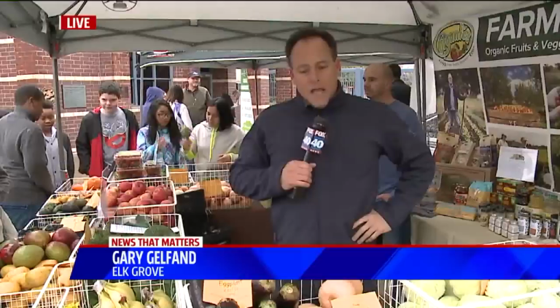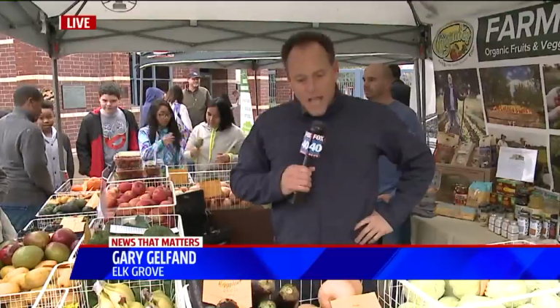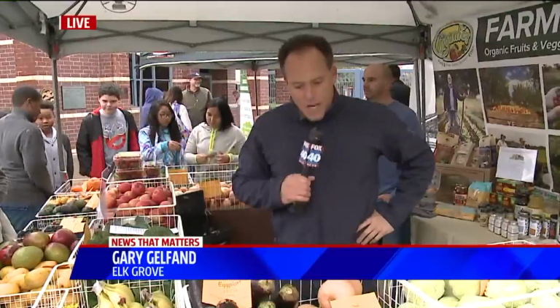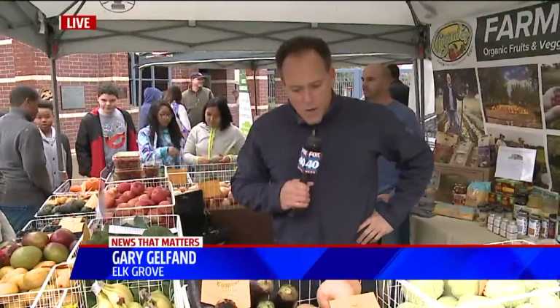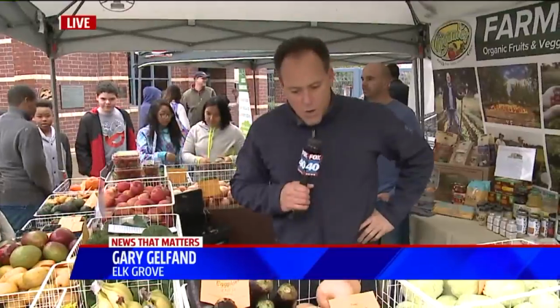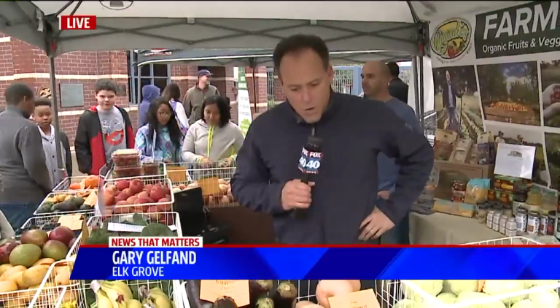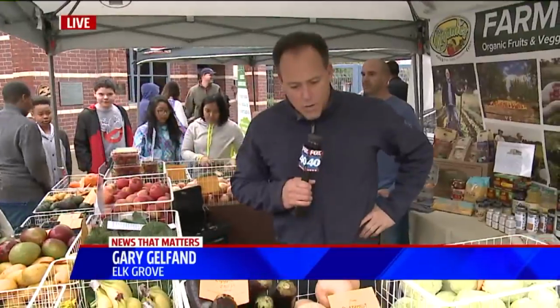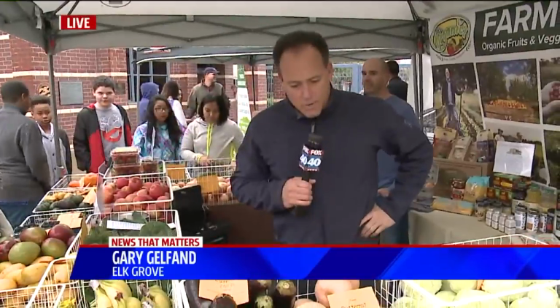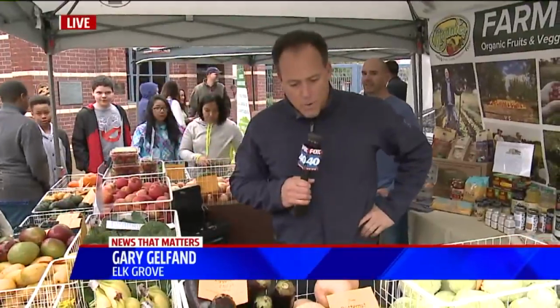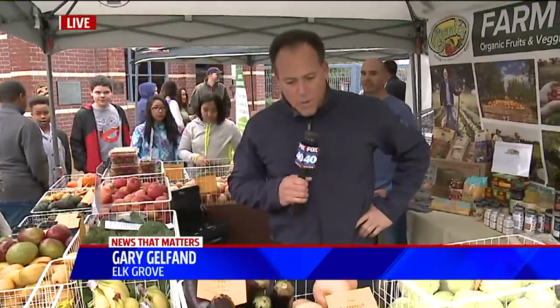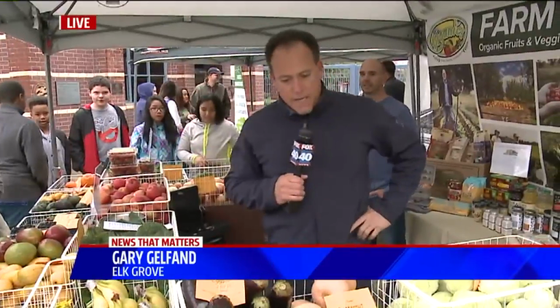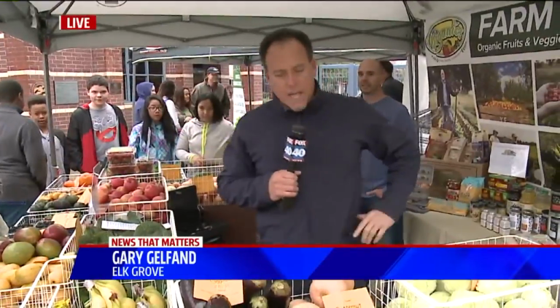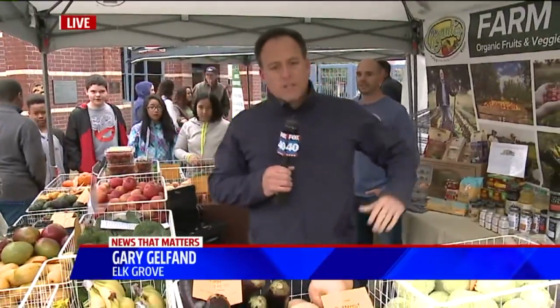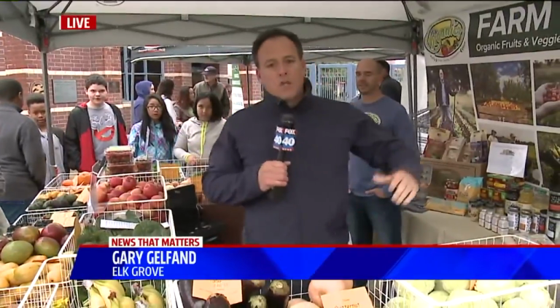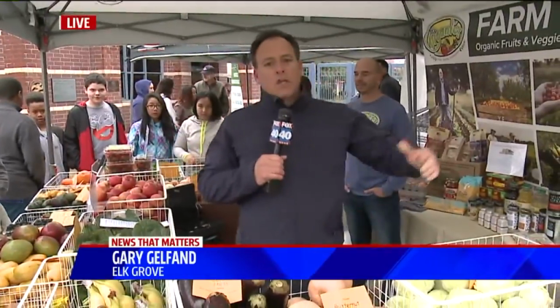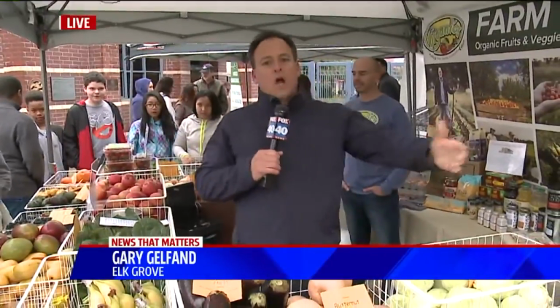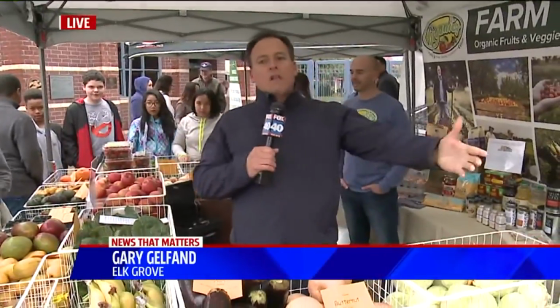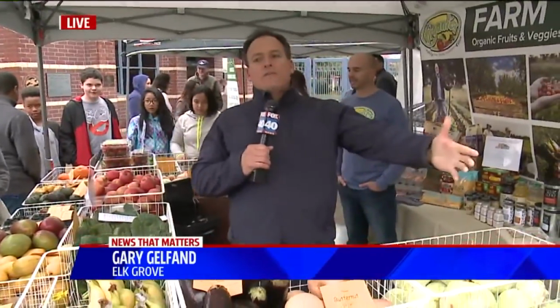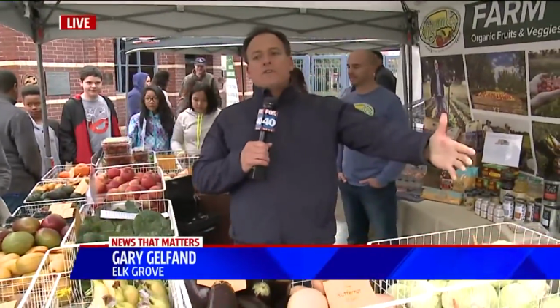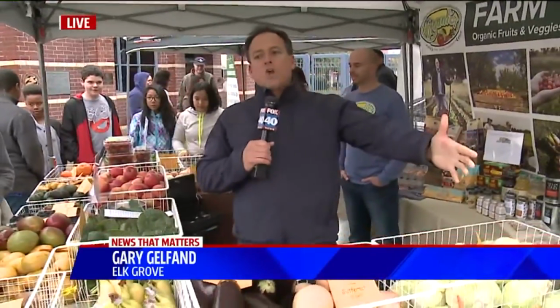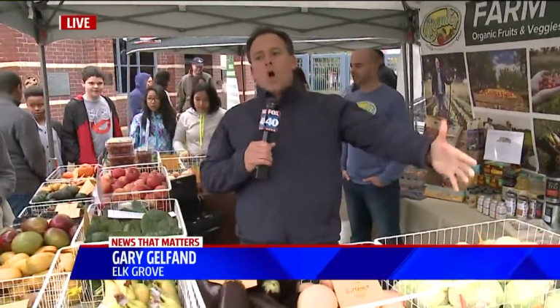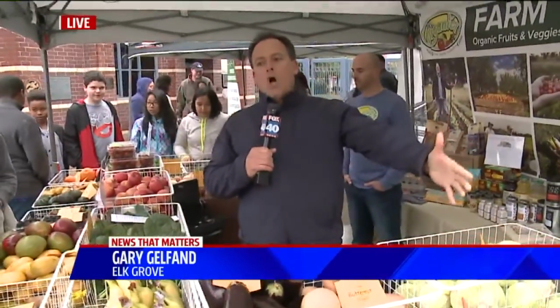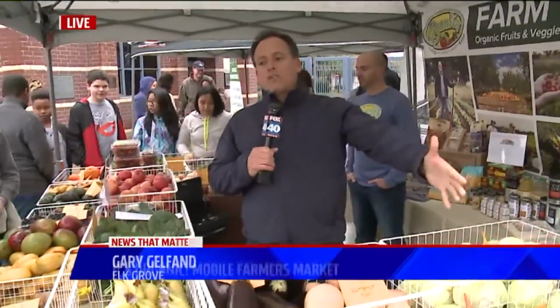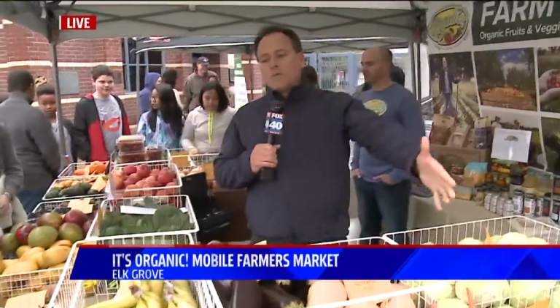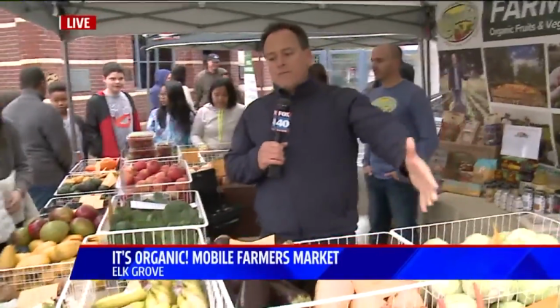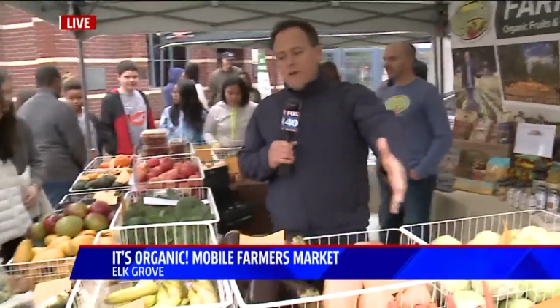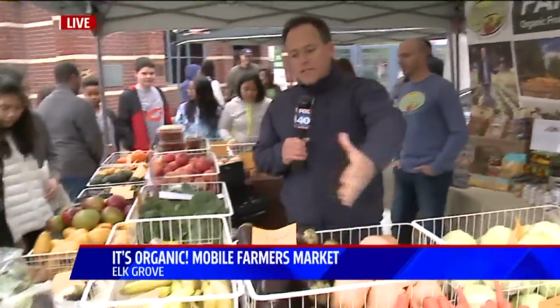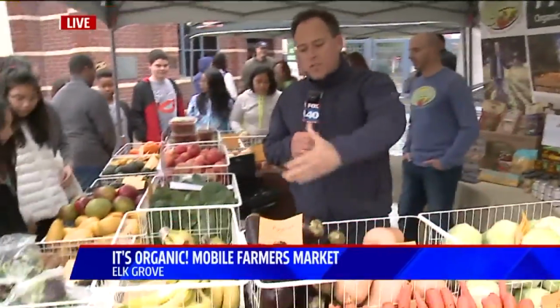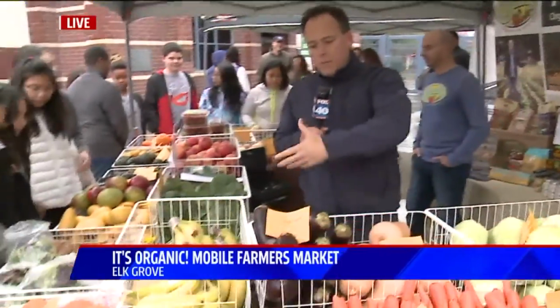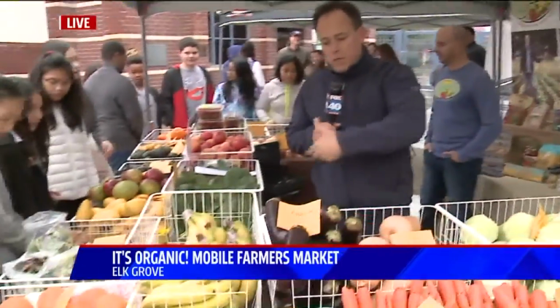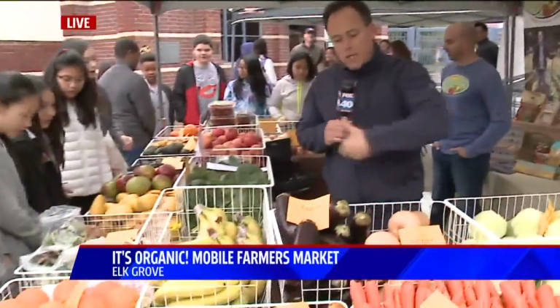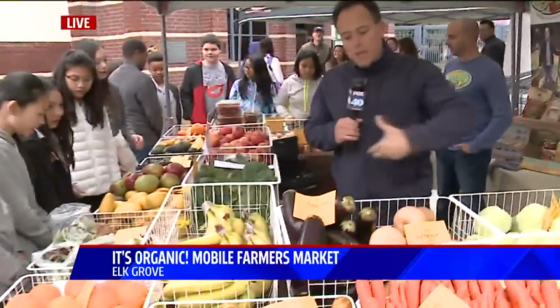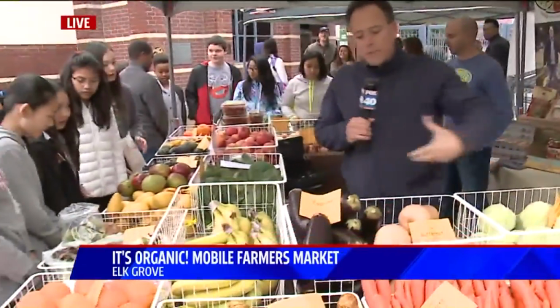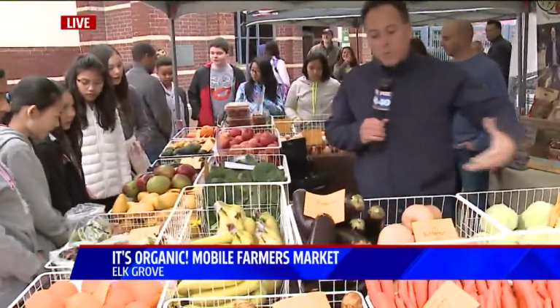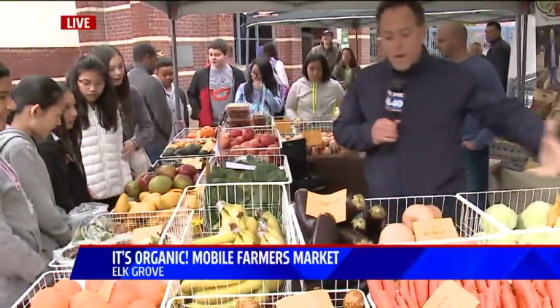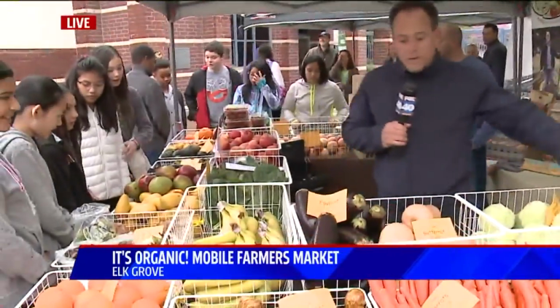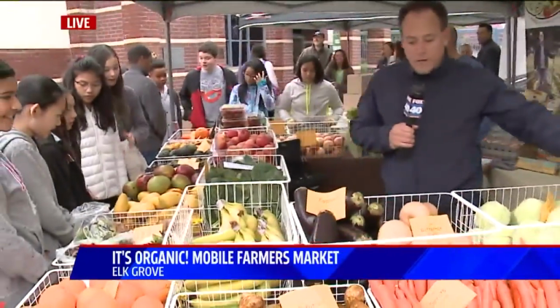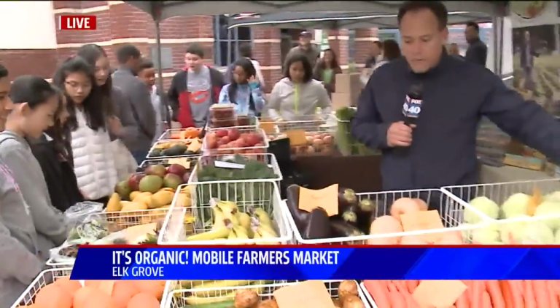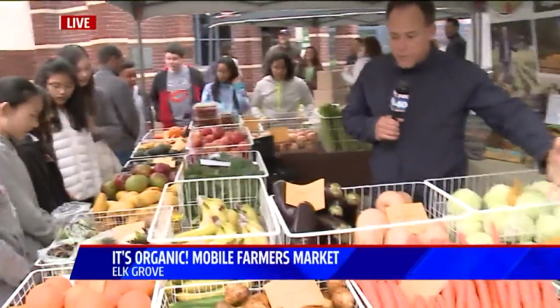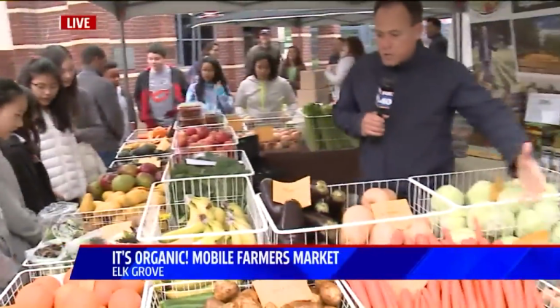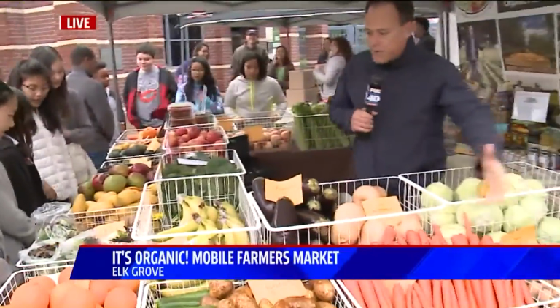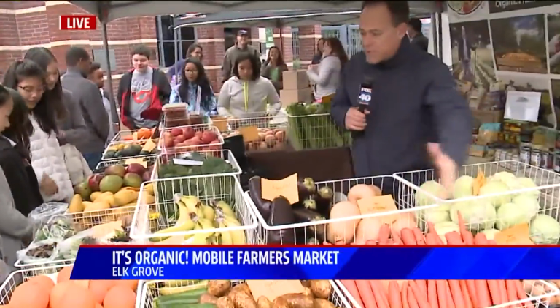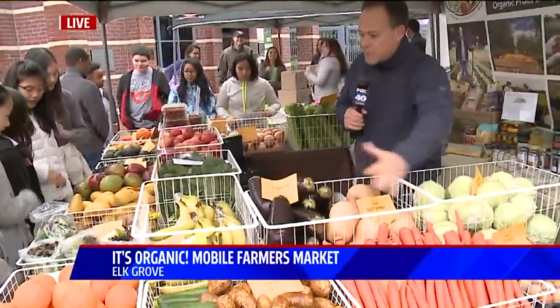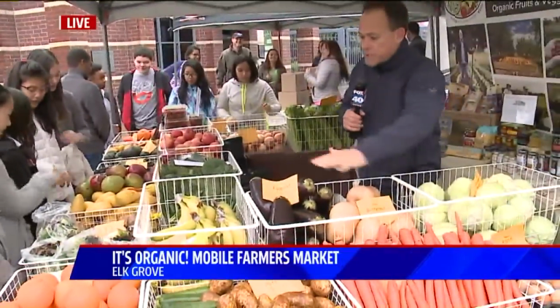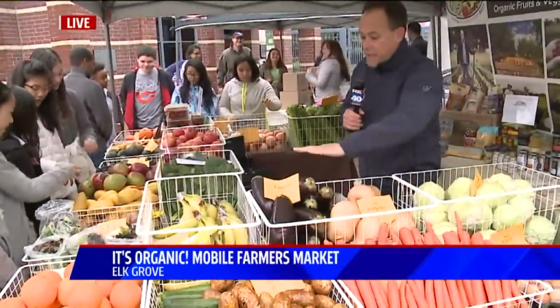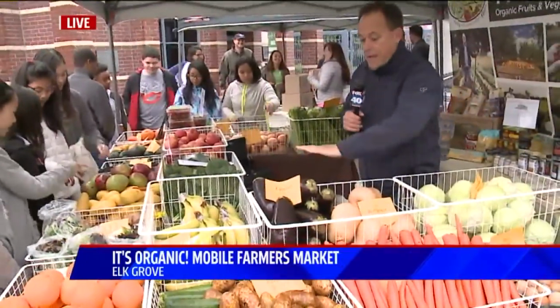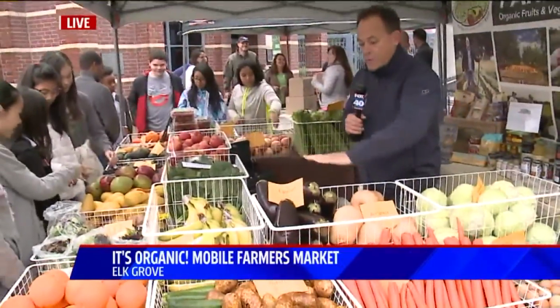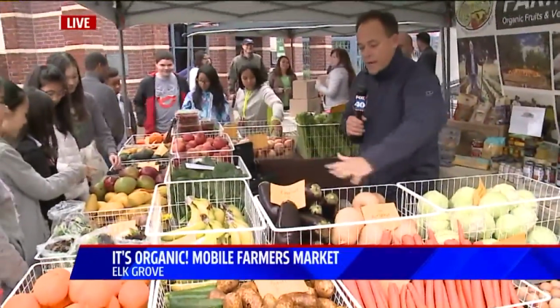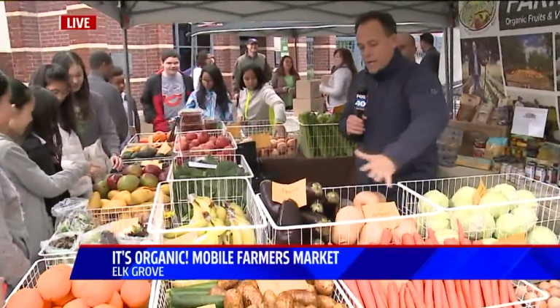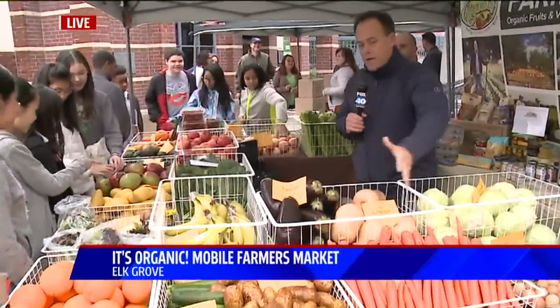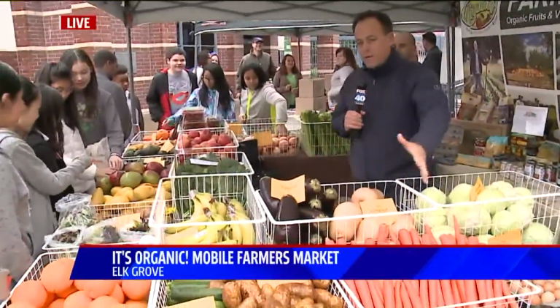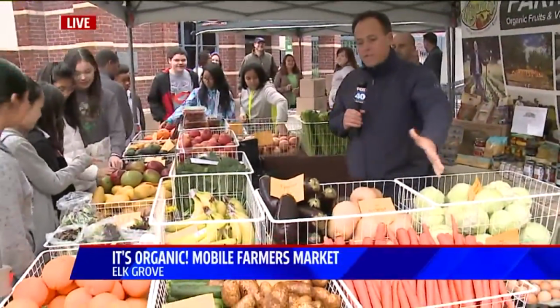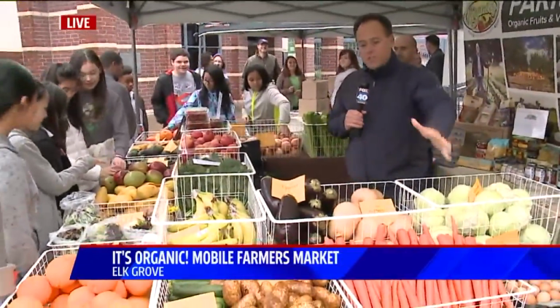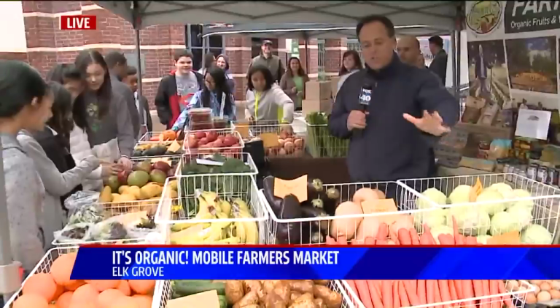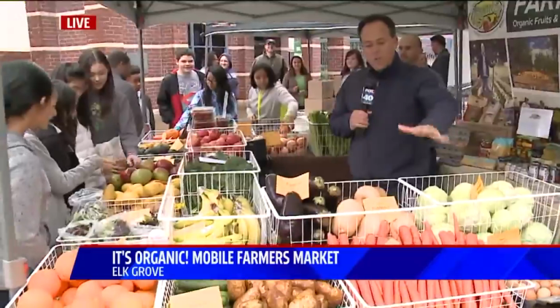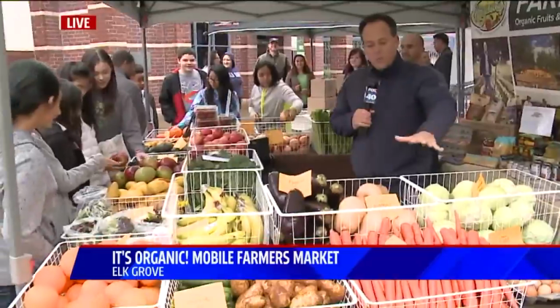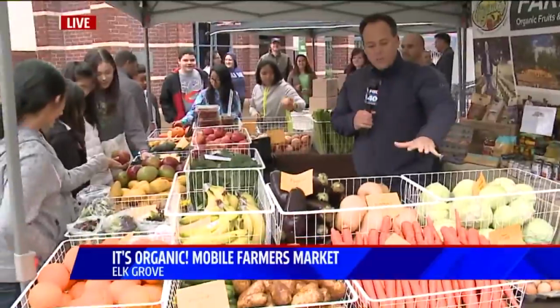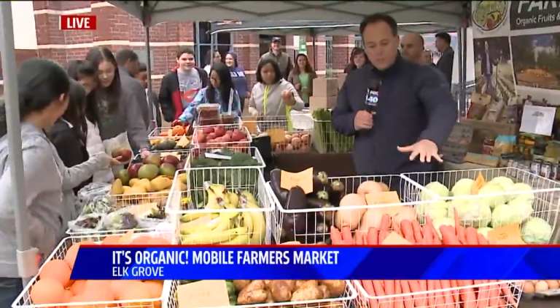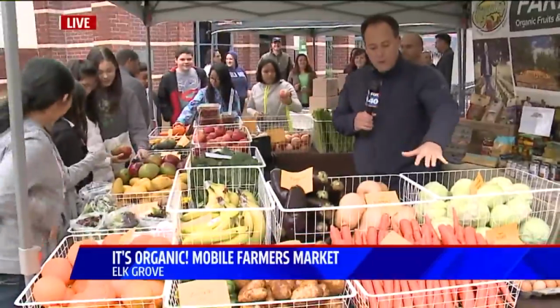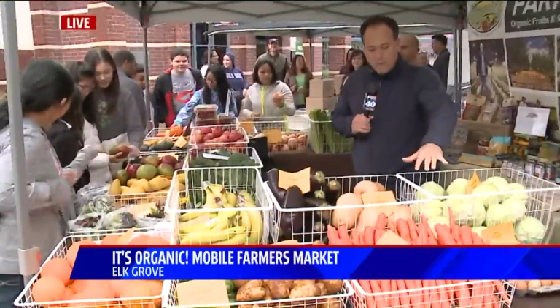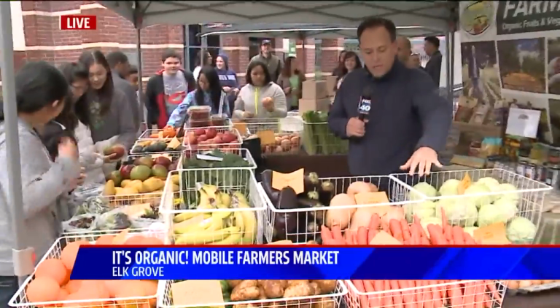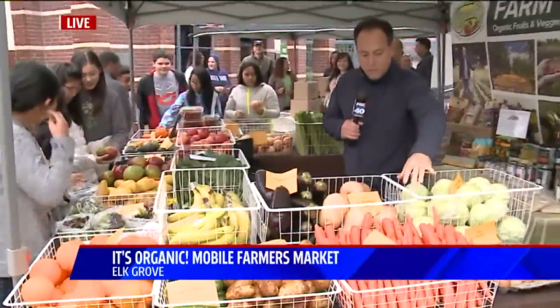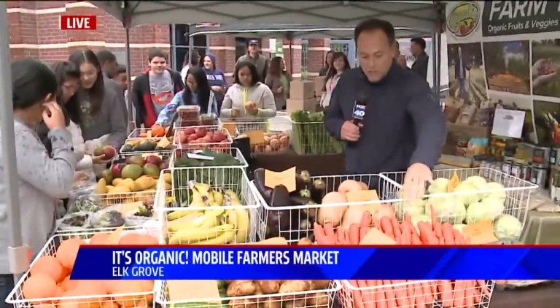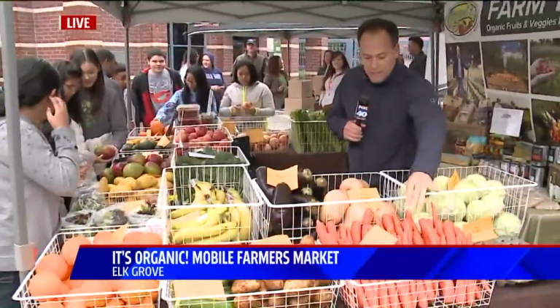Hello, good morning! Look at all of this awesome produce. Look at the great fruits and vegetables they have right here. This is so much fun because look at this.